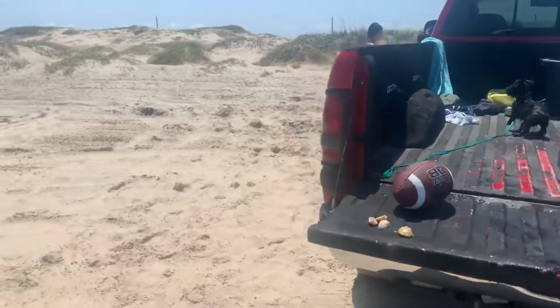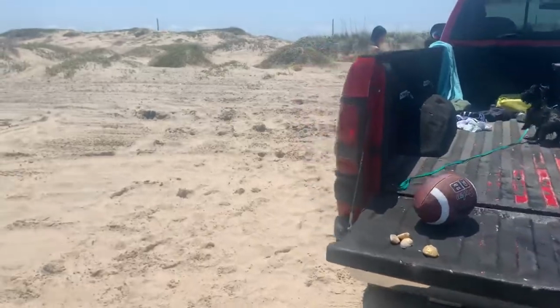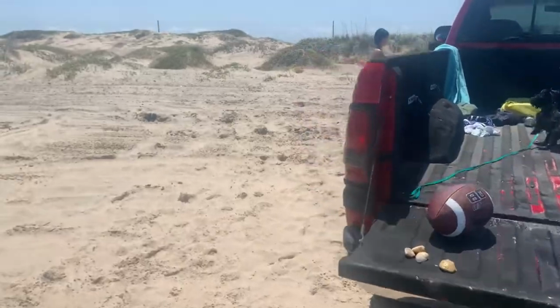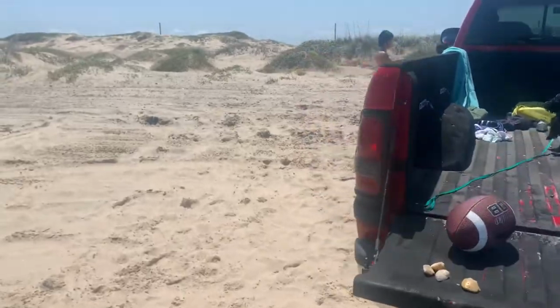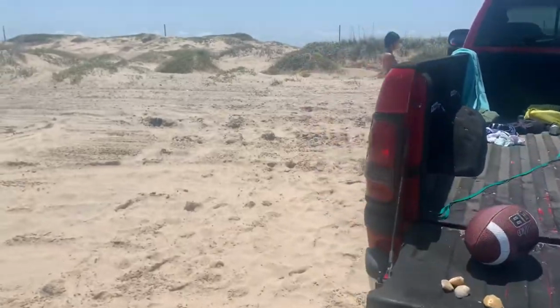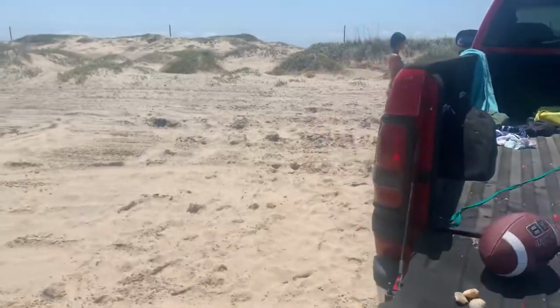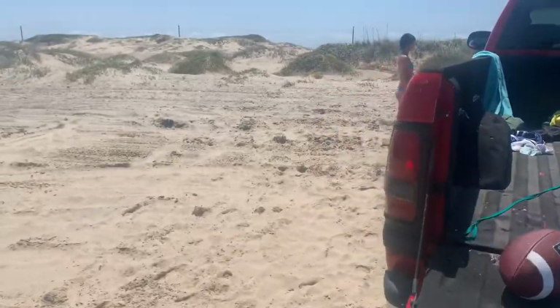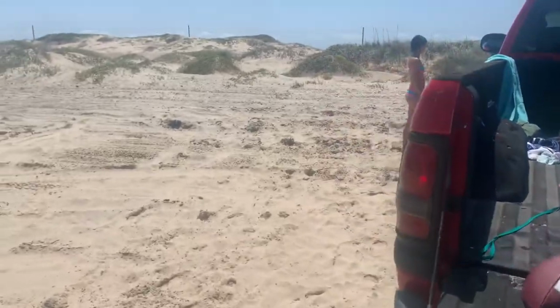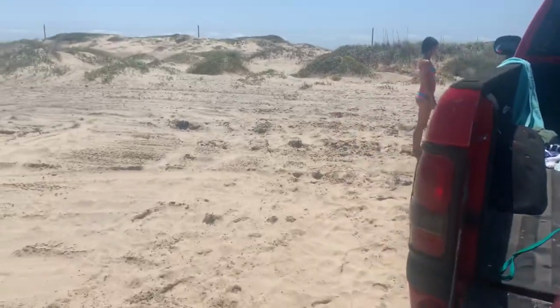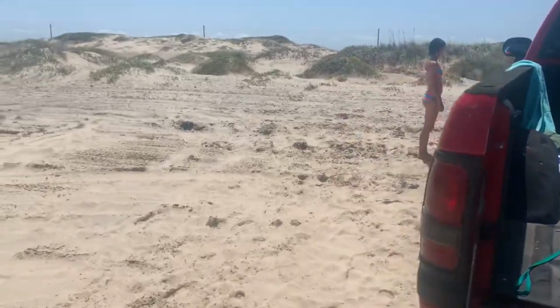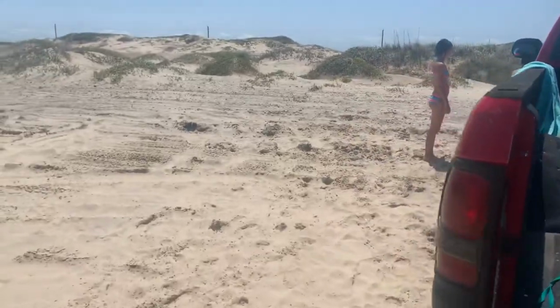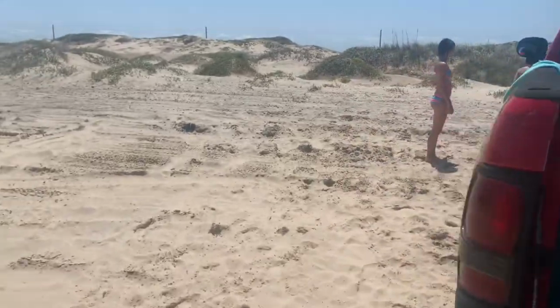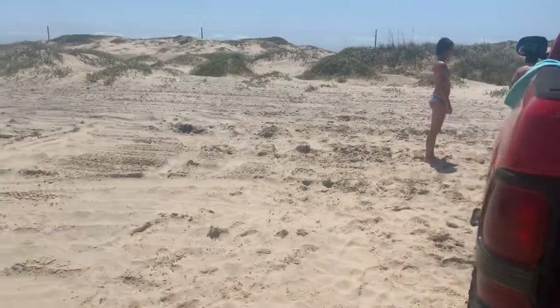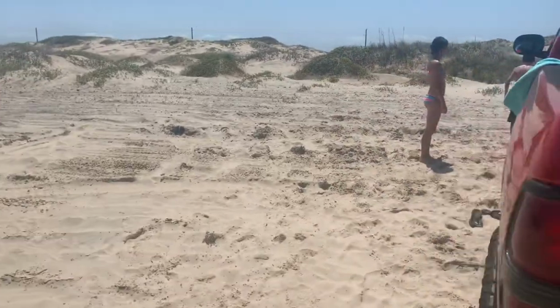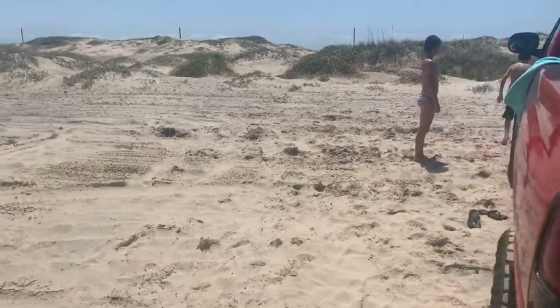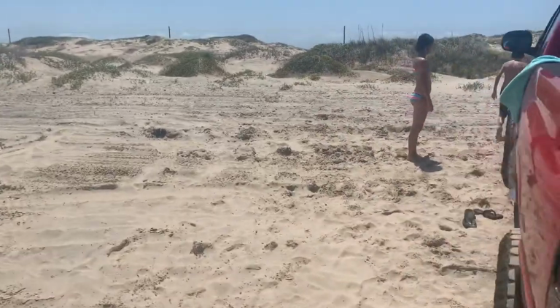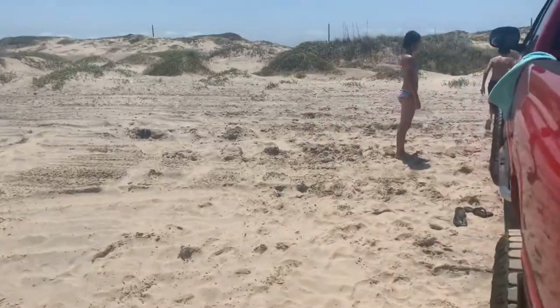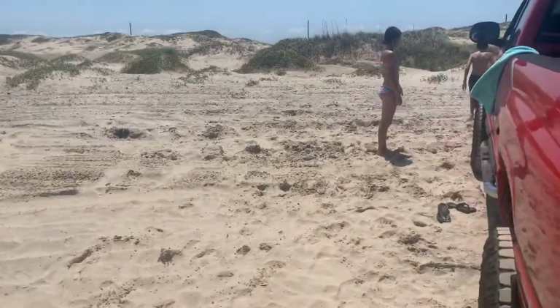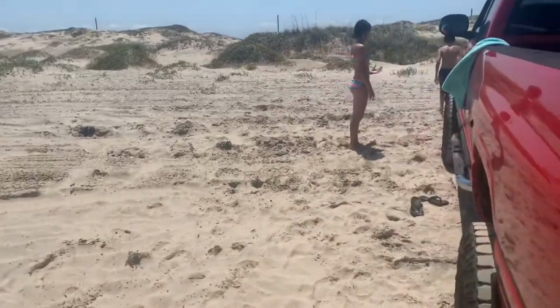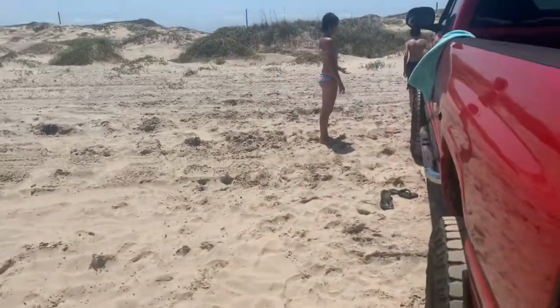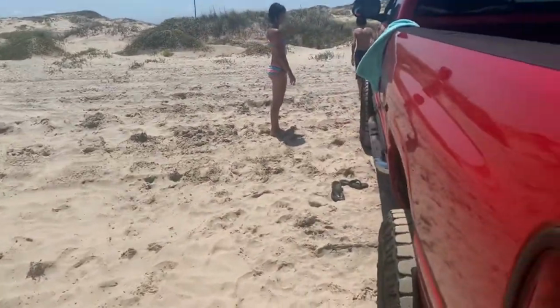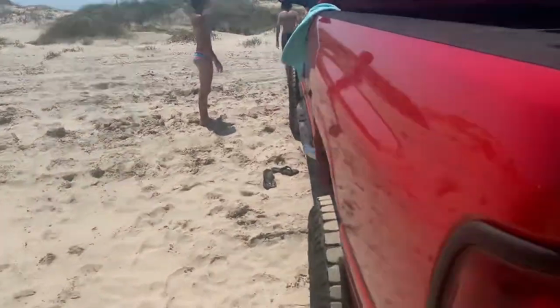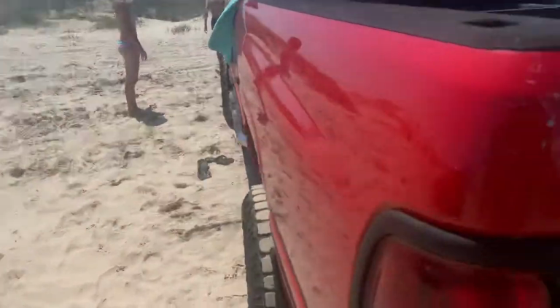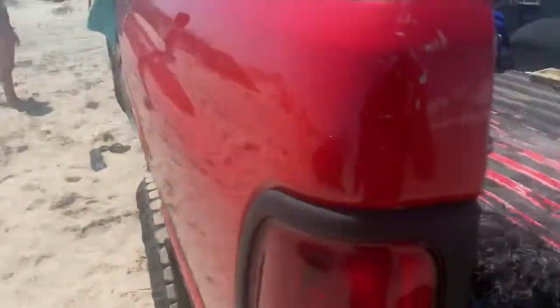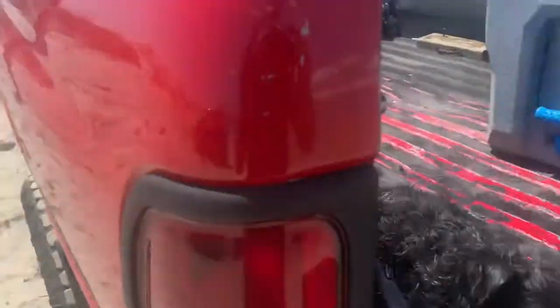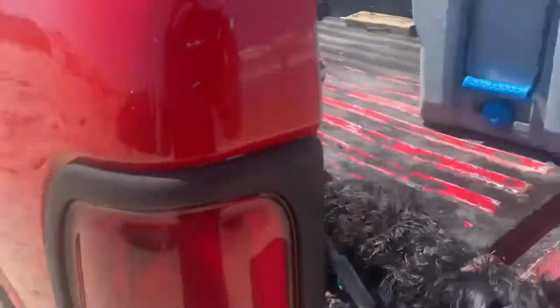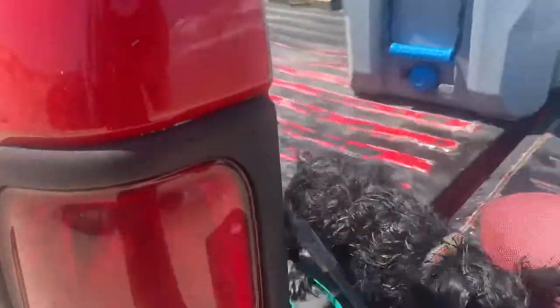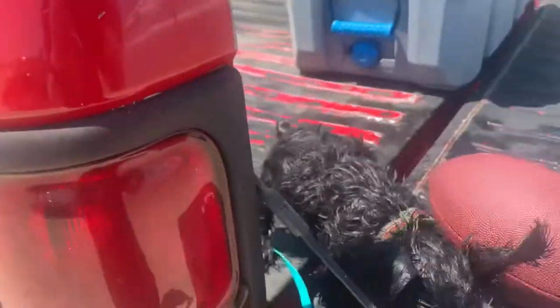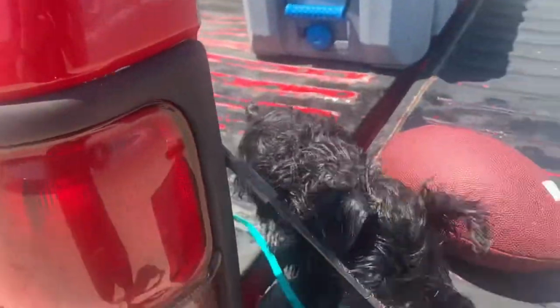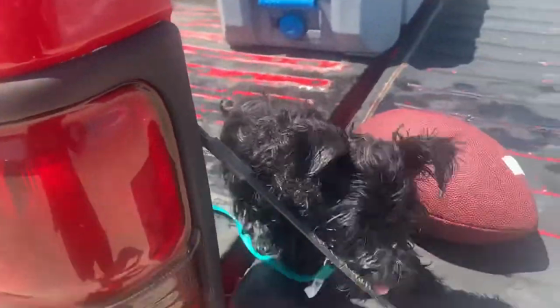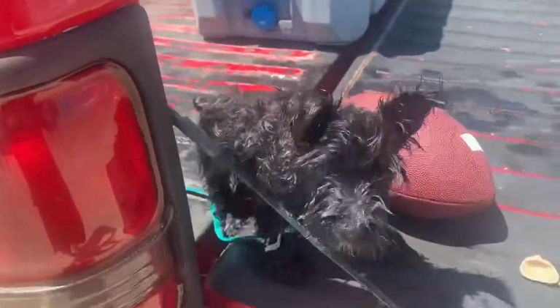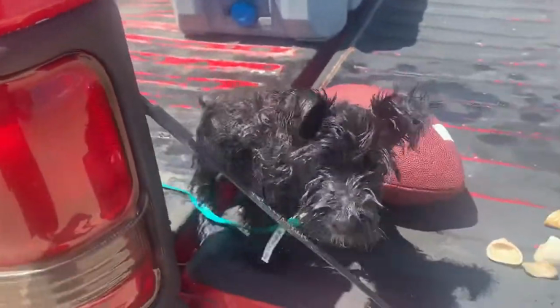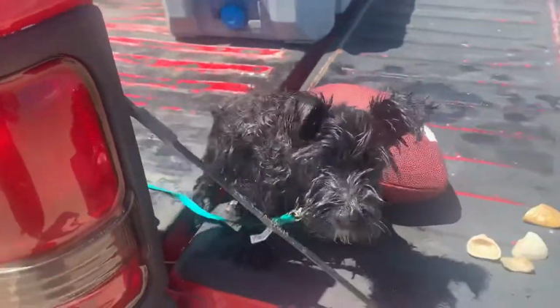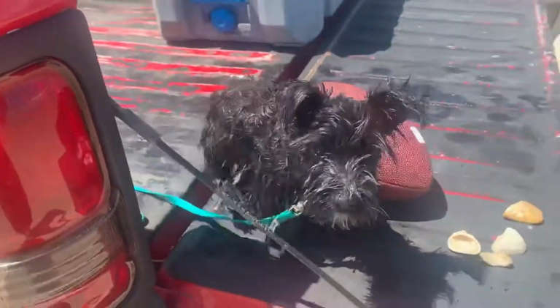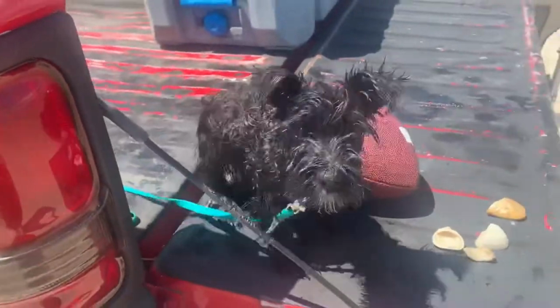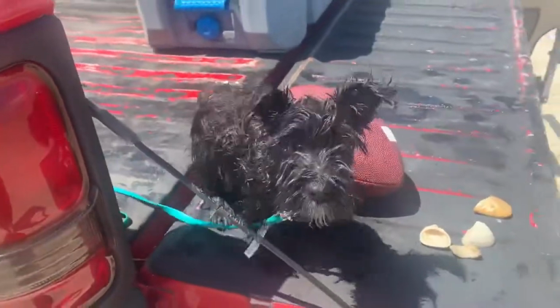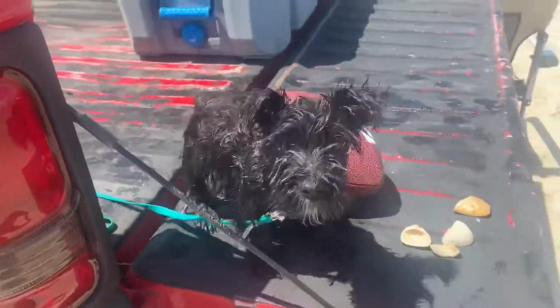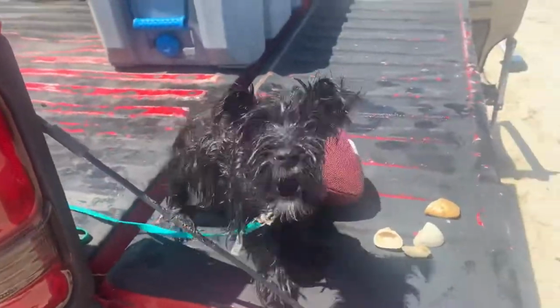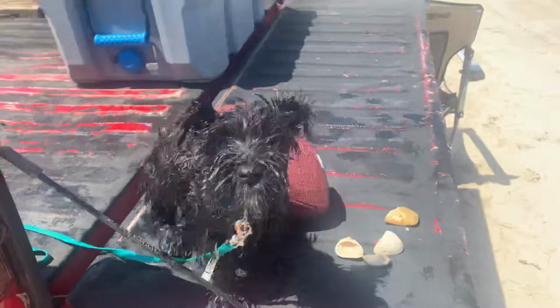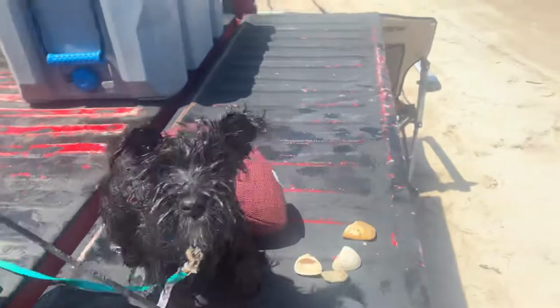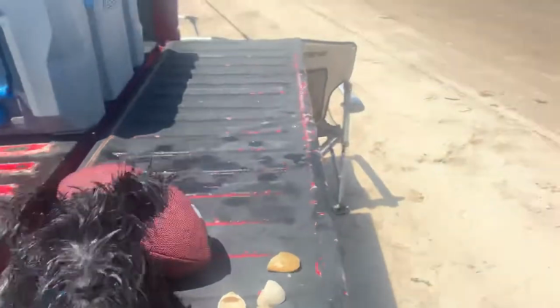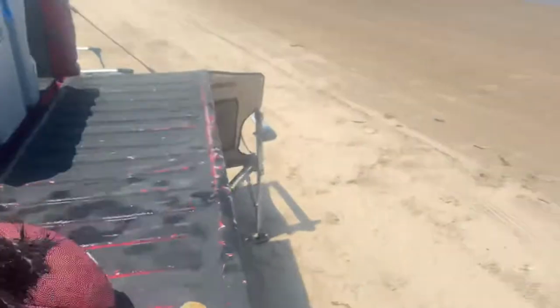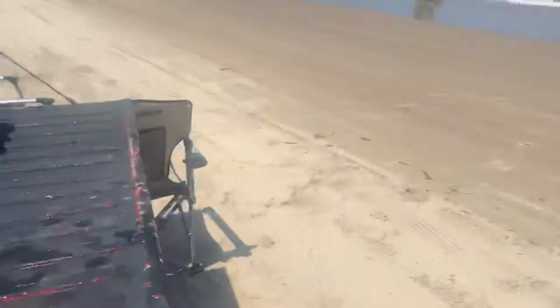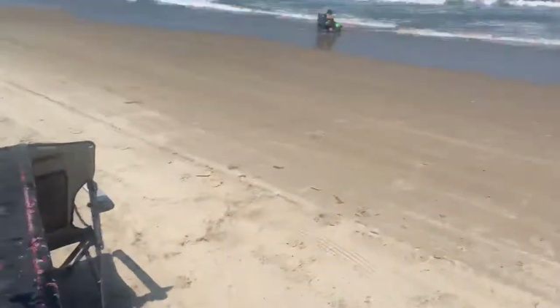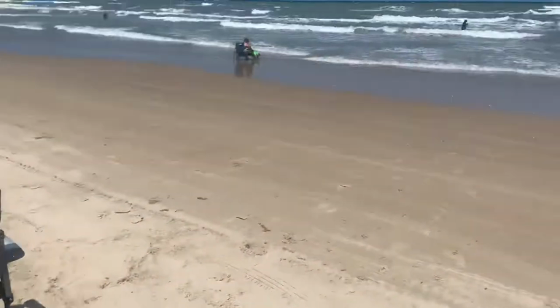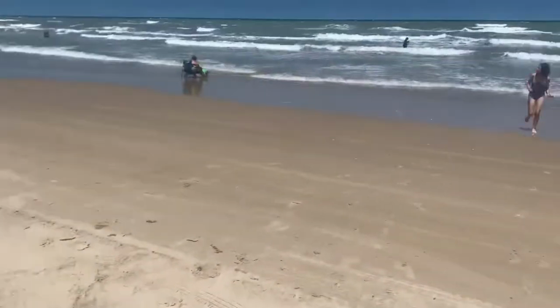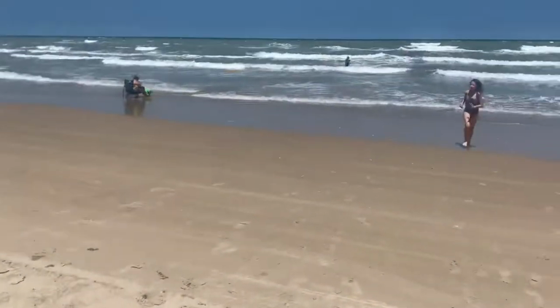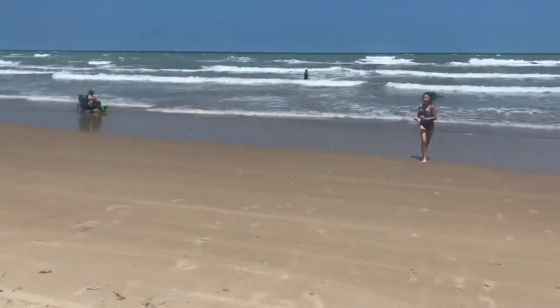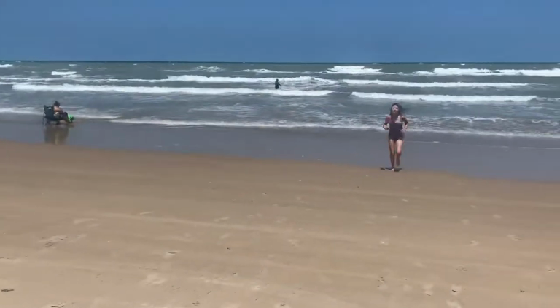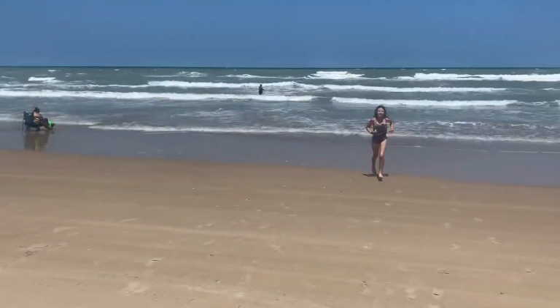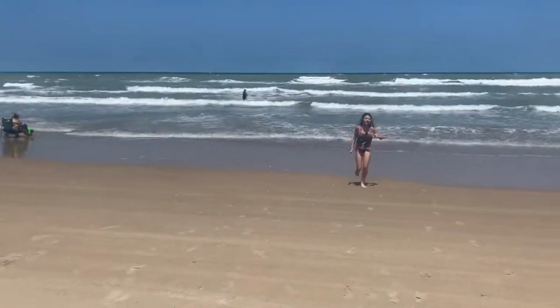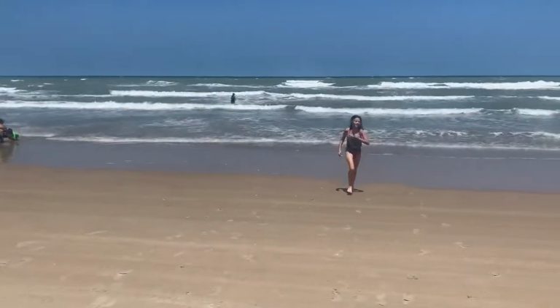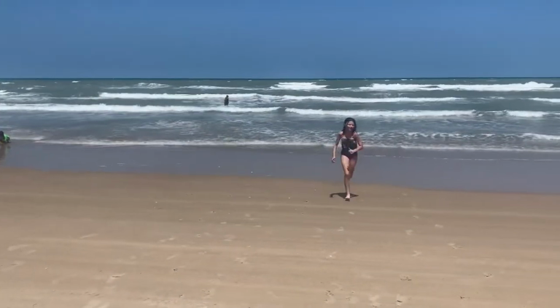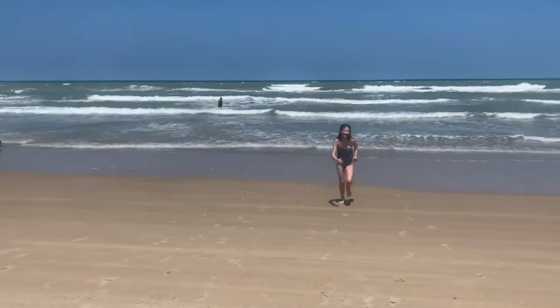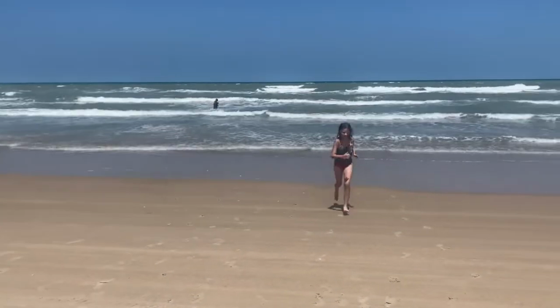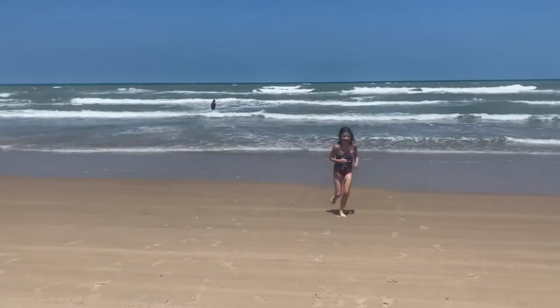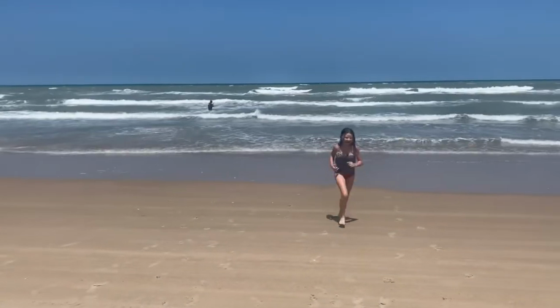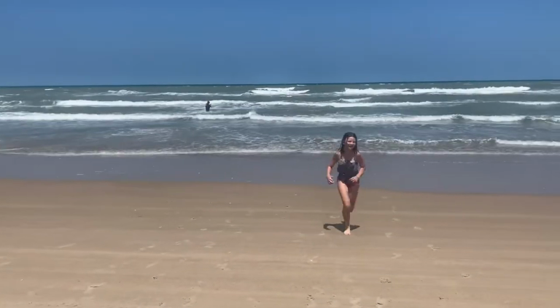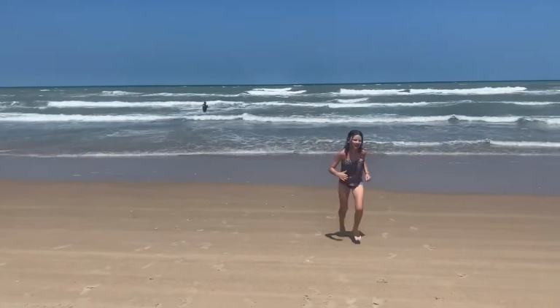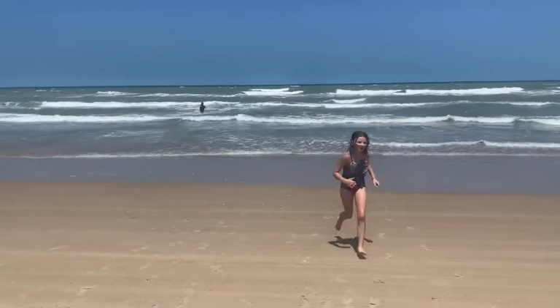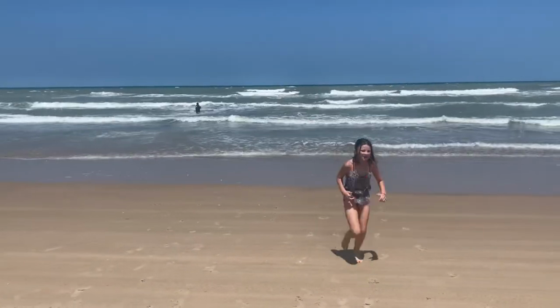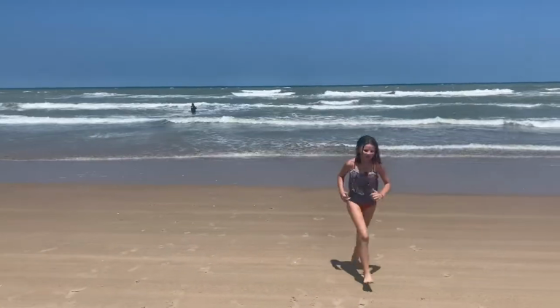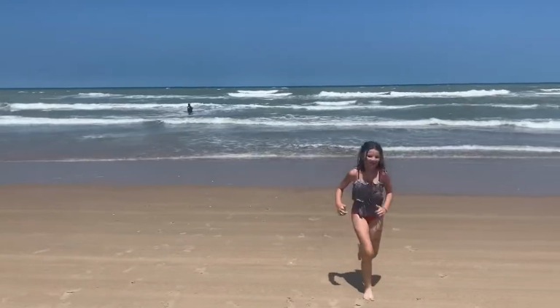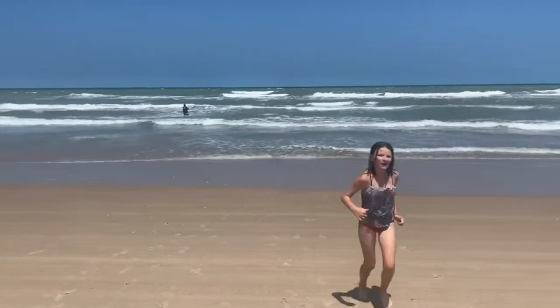So you can see the North Padre Island and the South Padre Island.